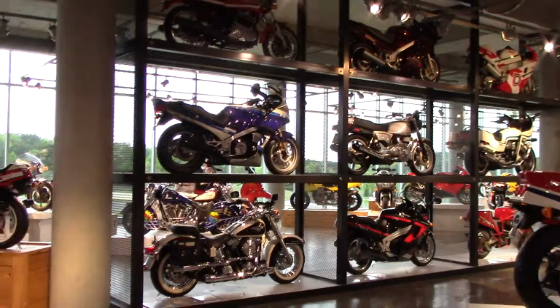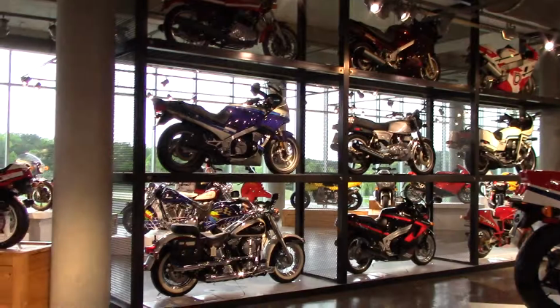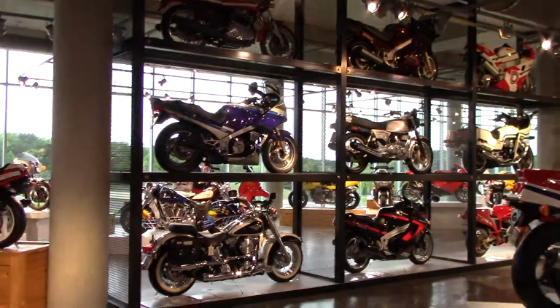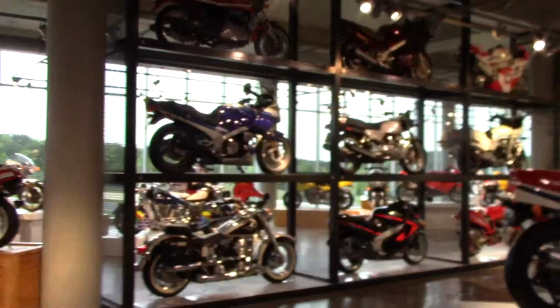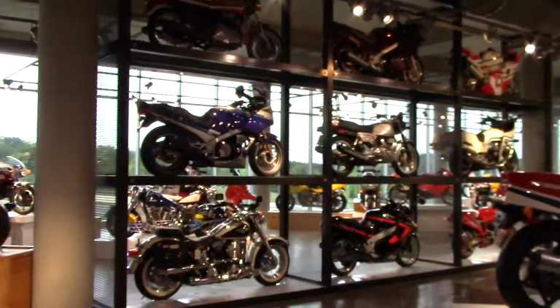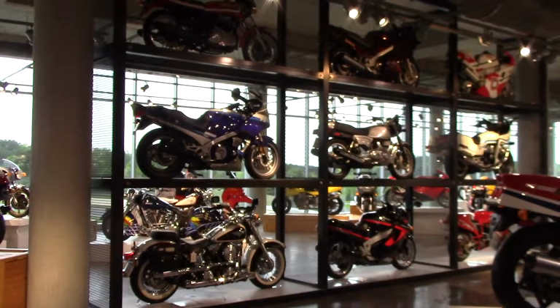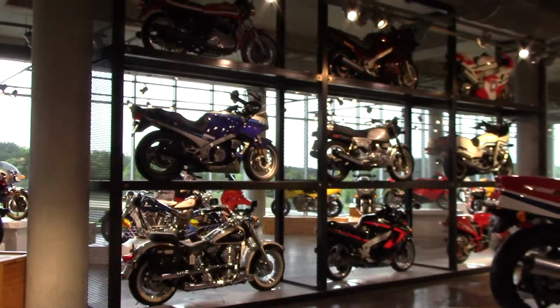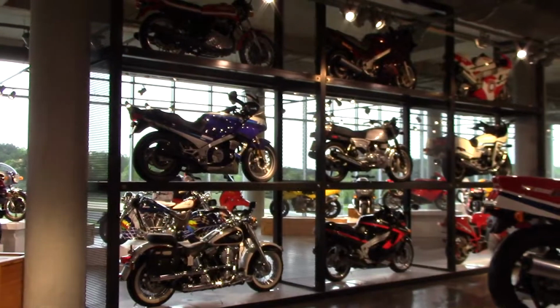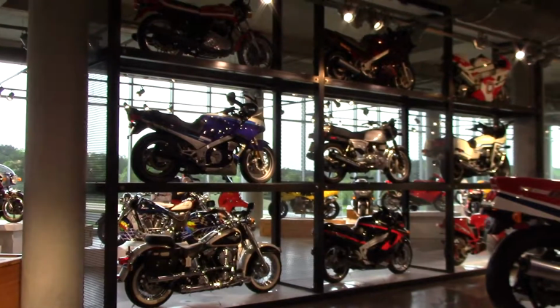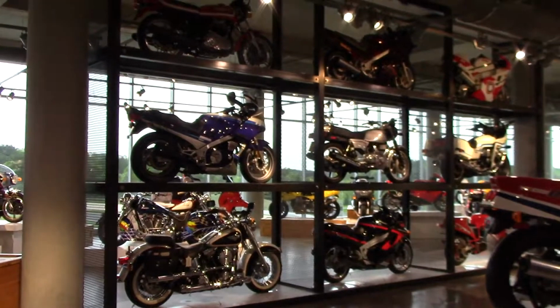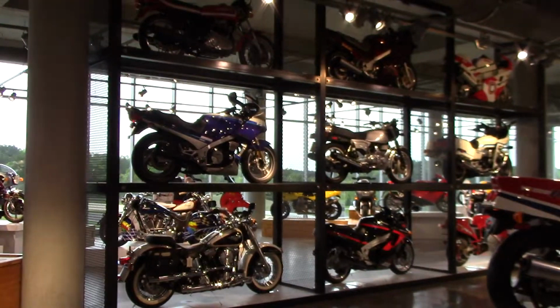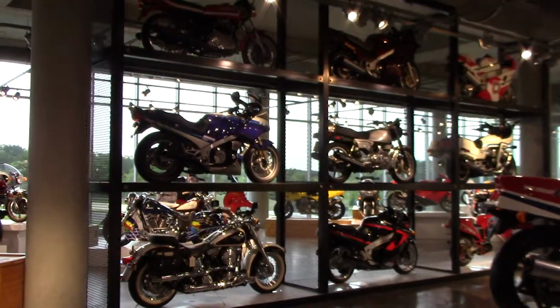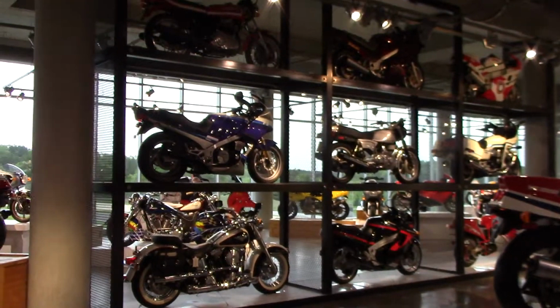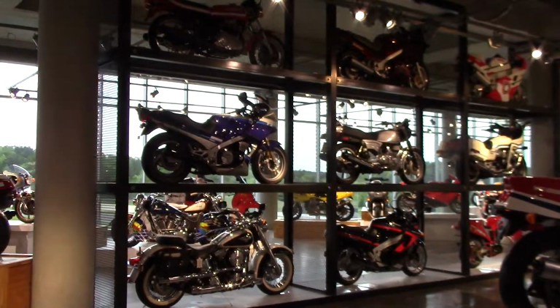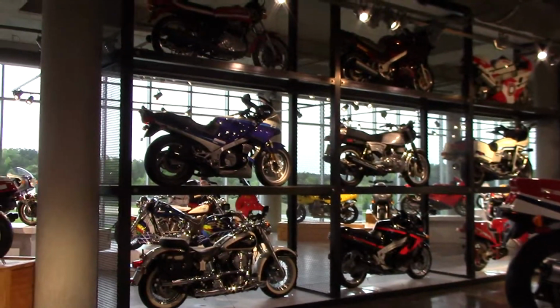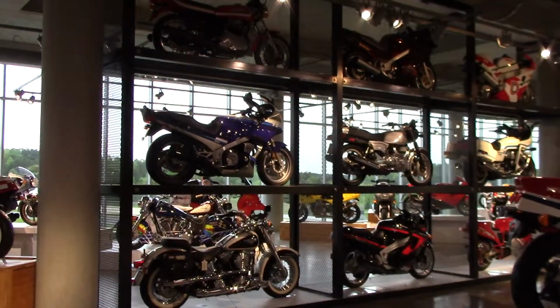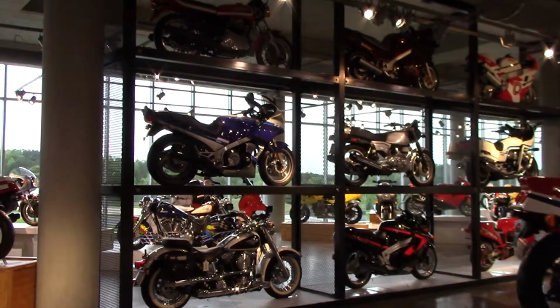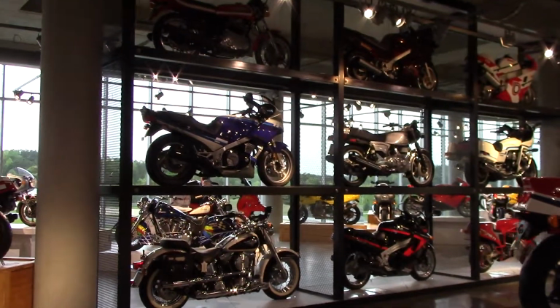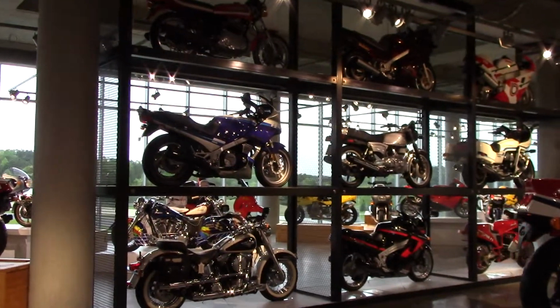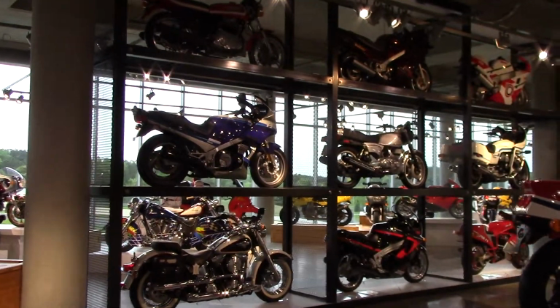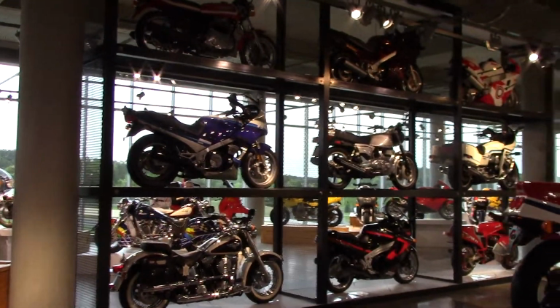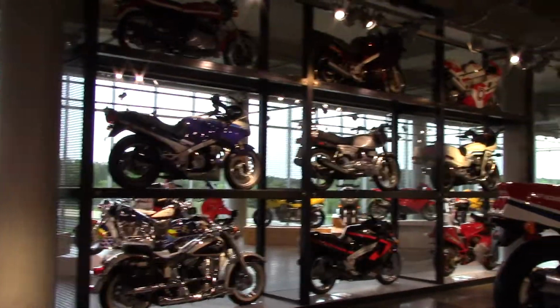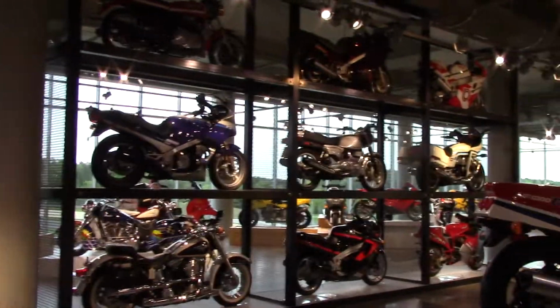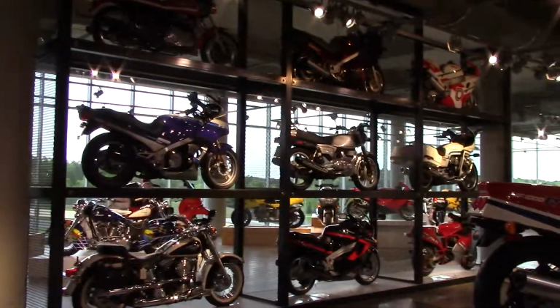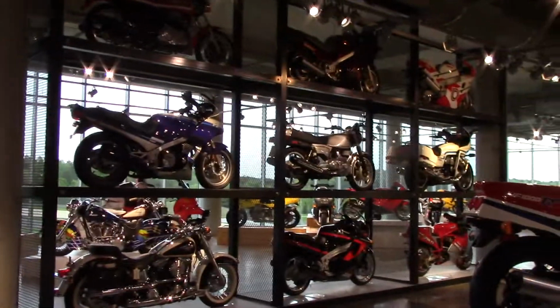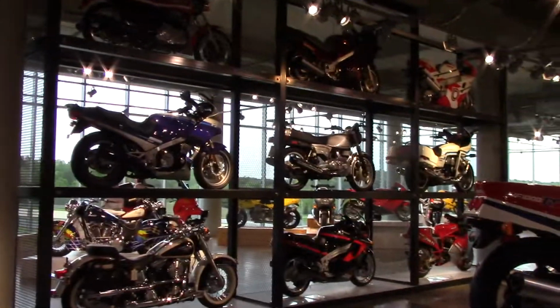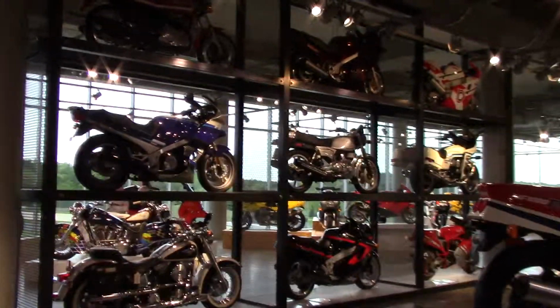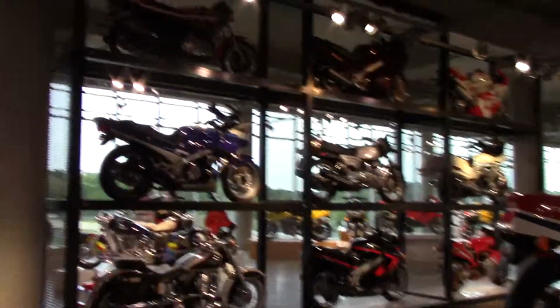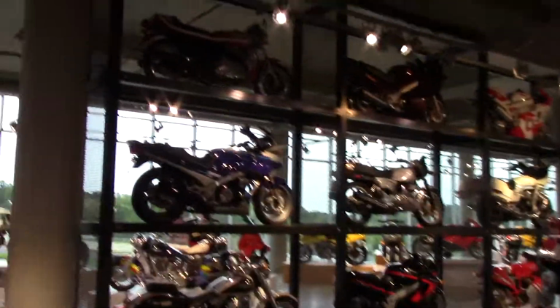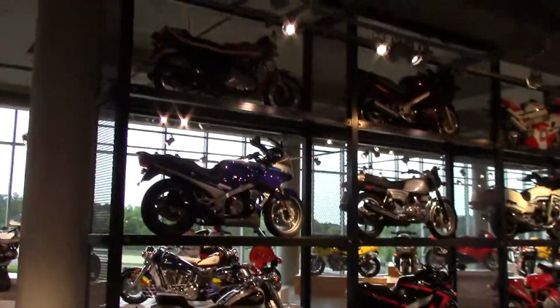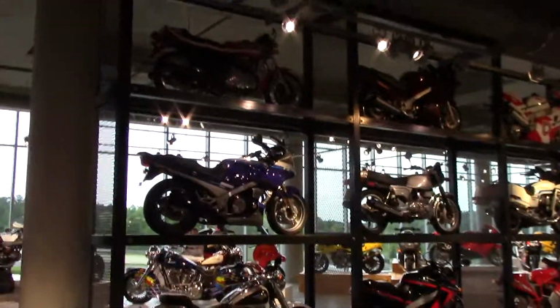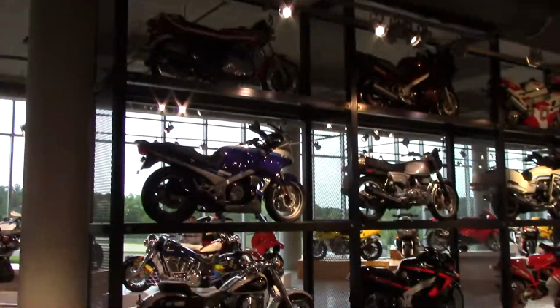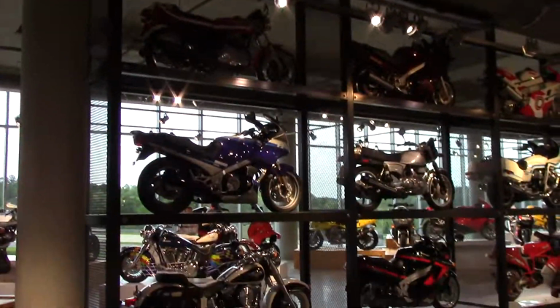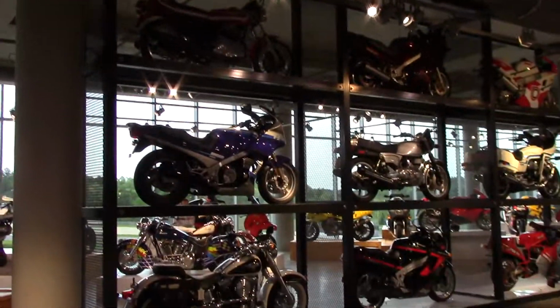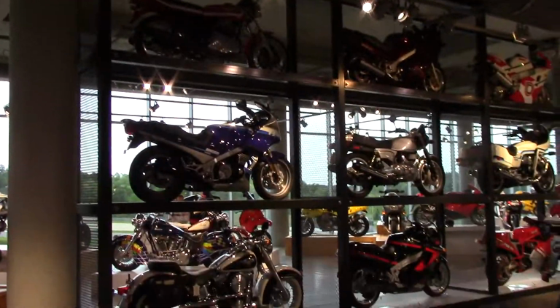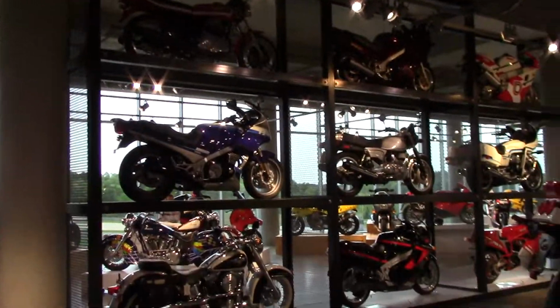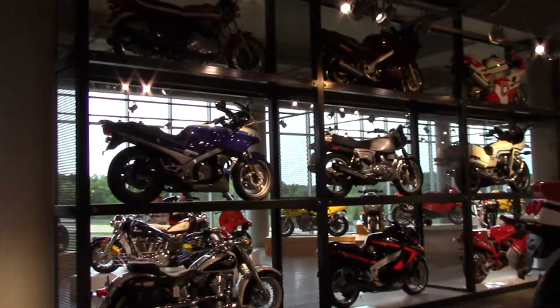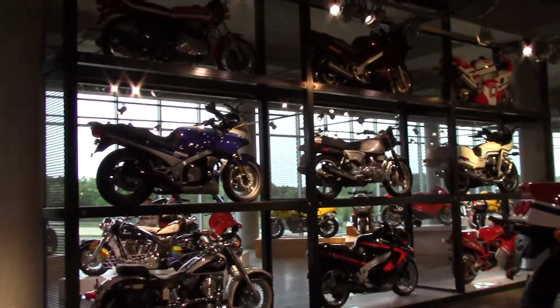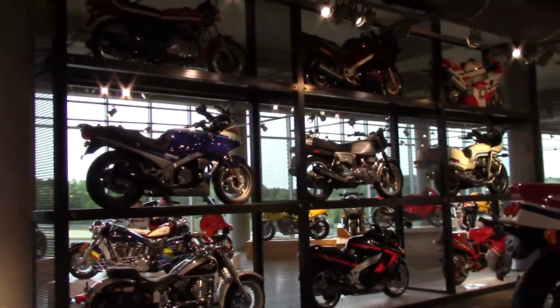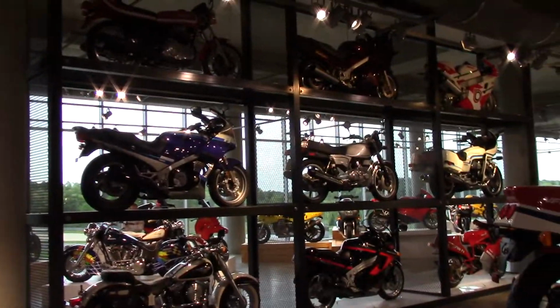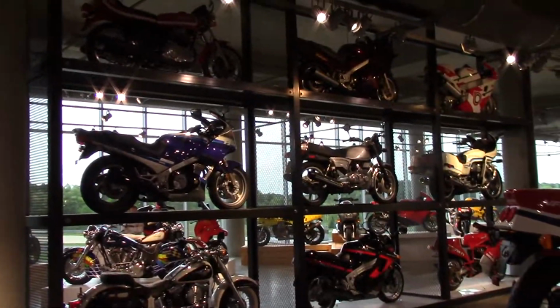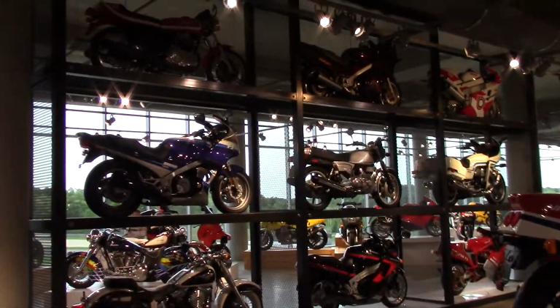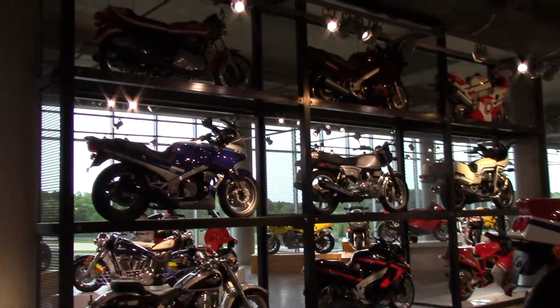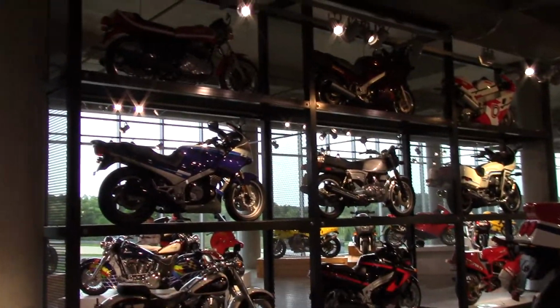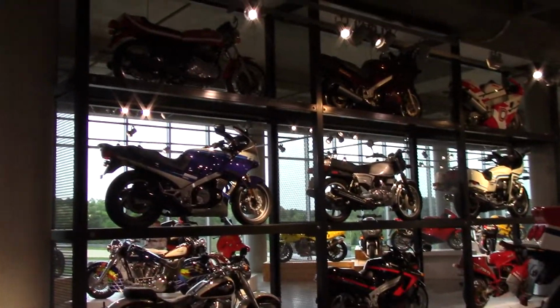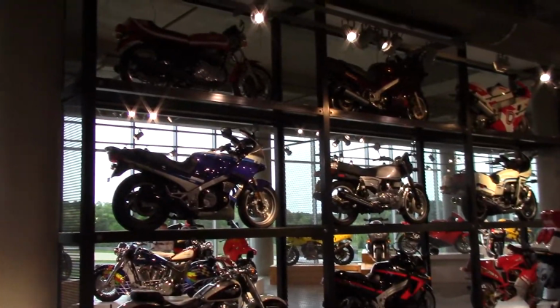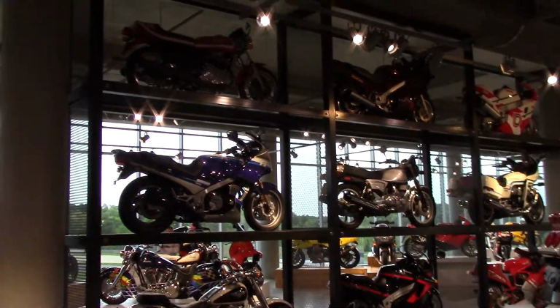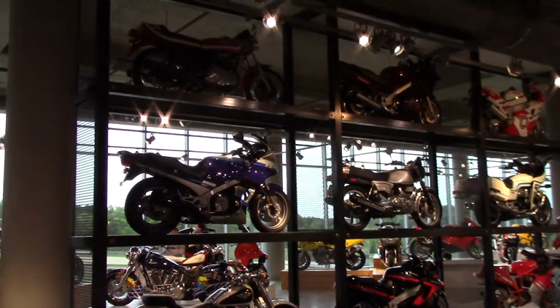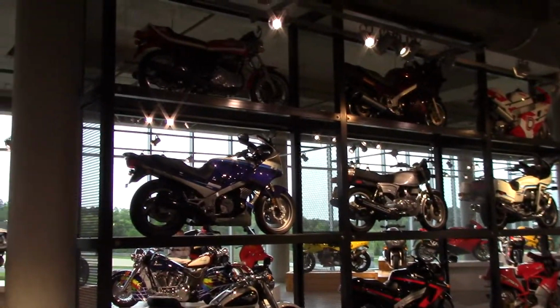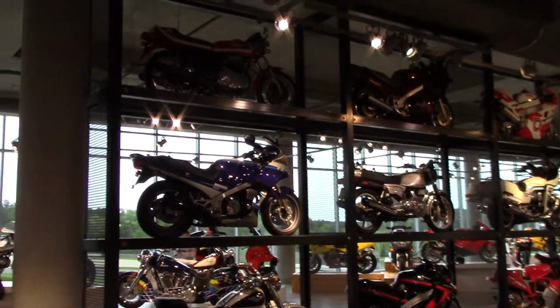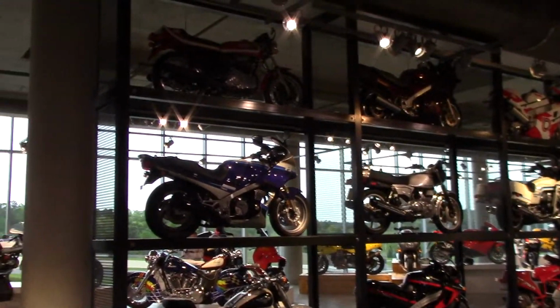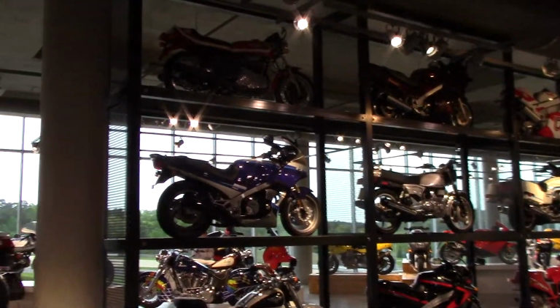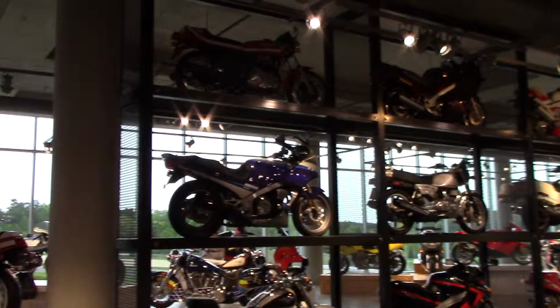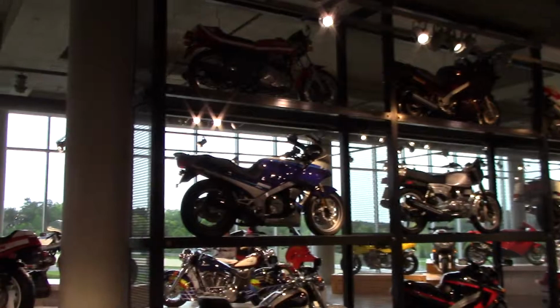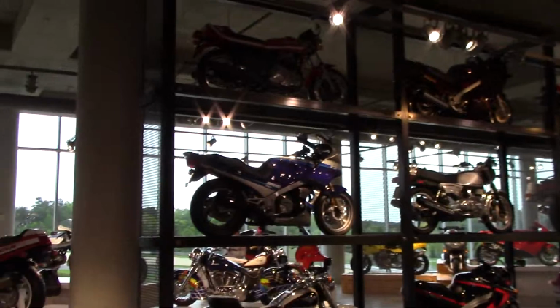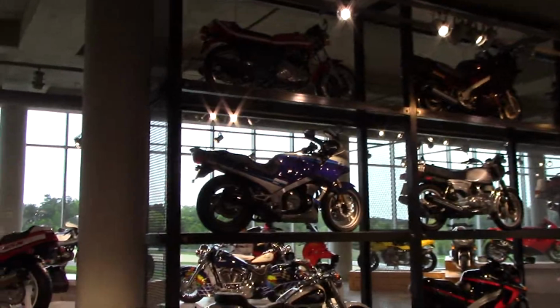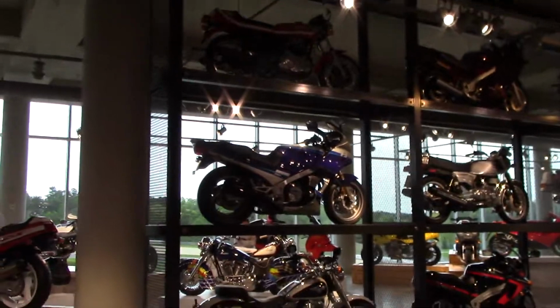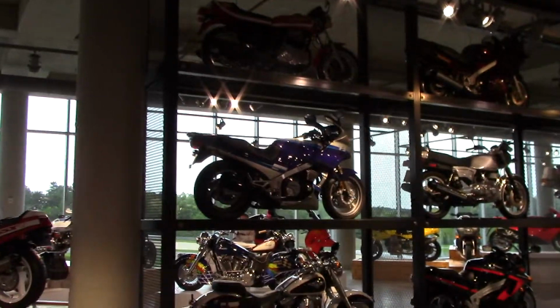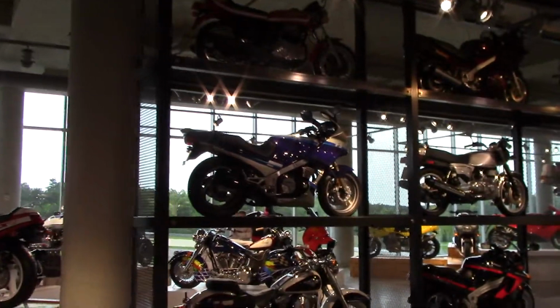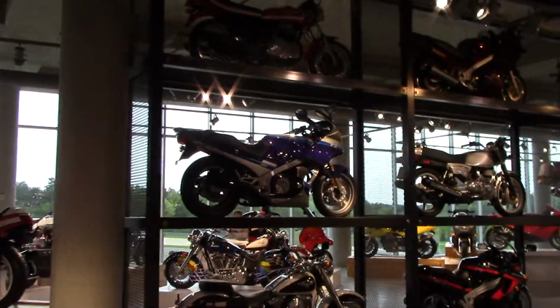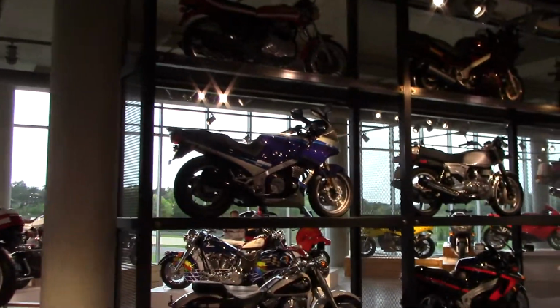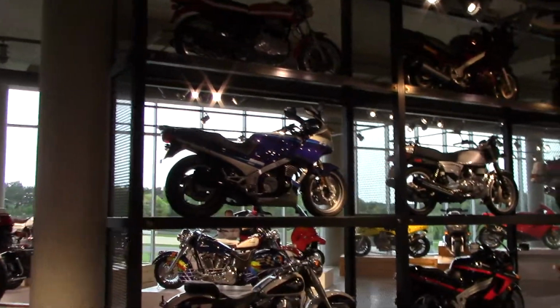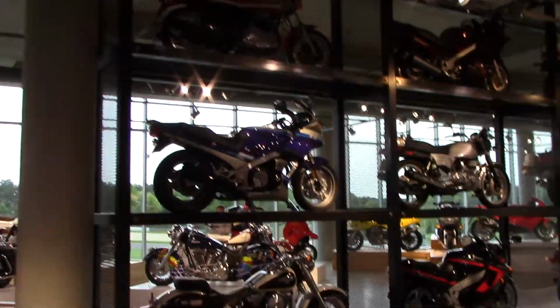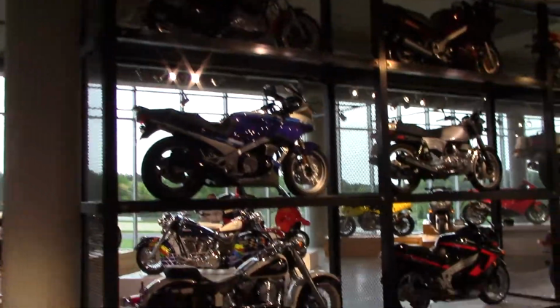Okay, this is the next part, the next floor down. This is like part five. Let me show you.